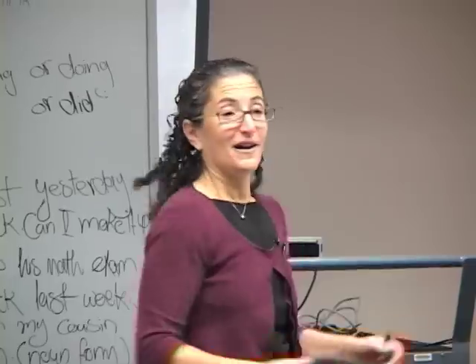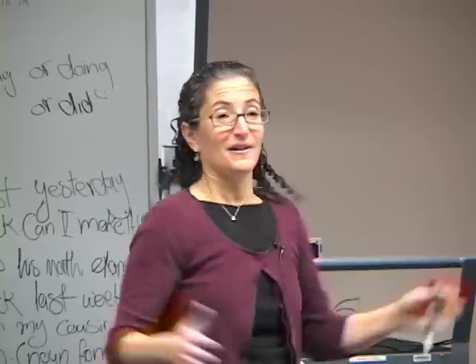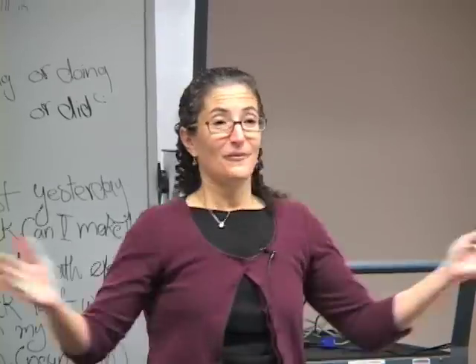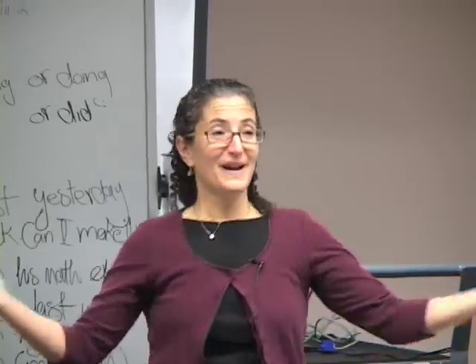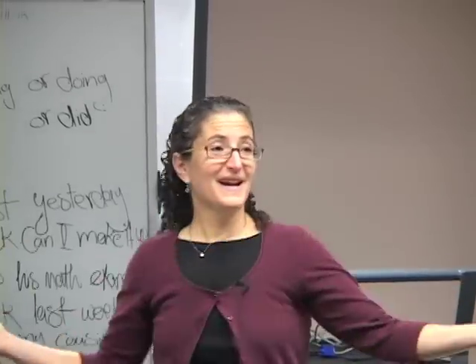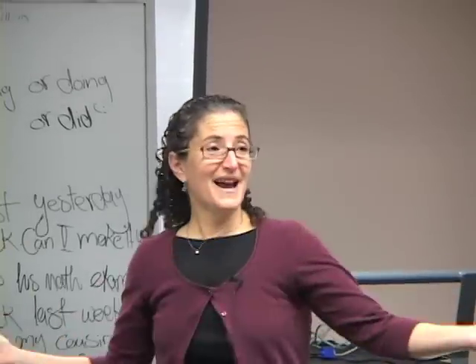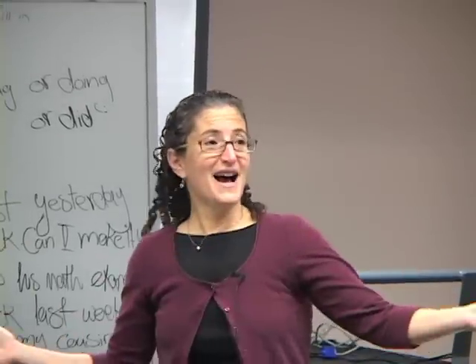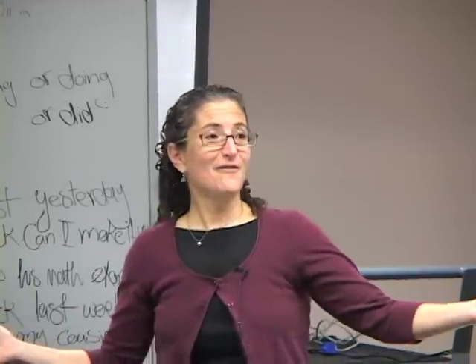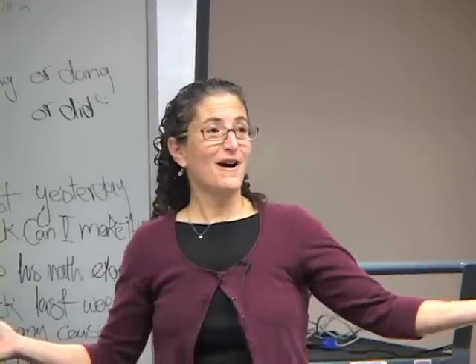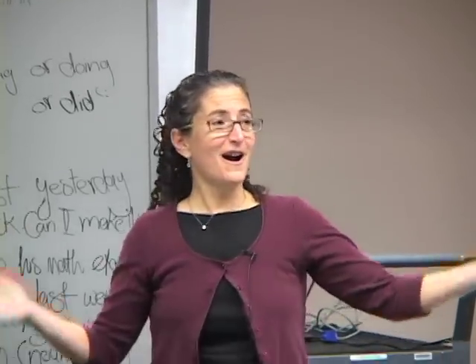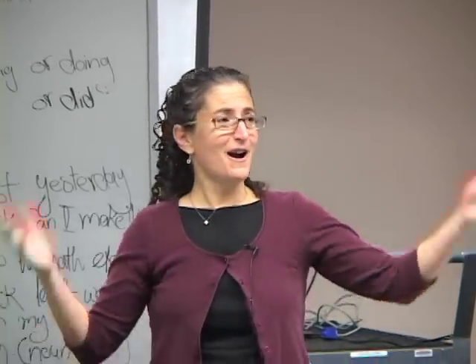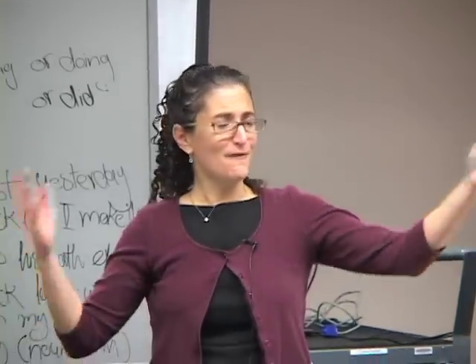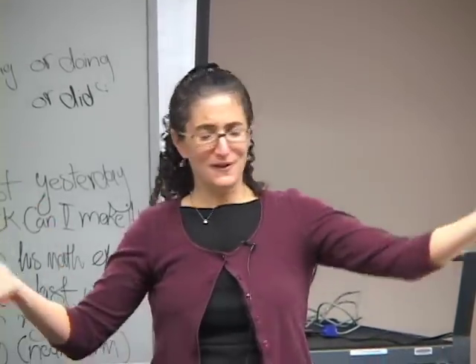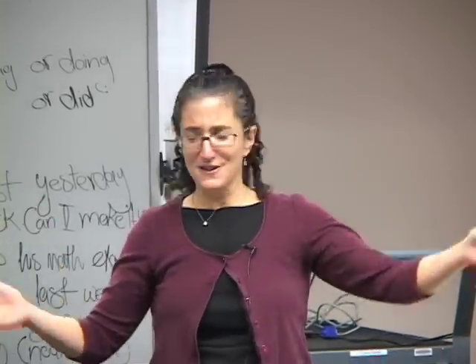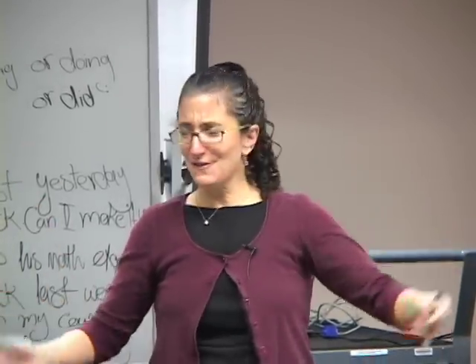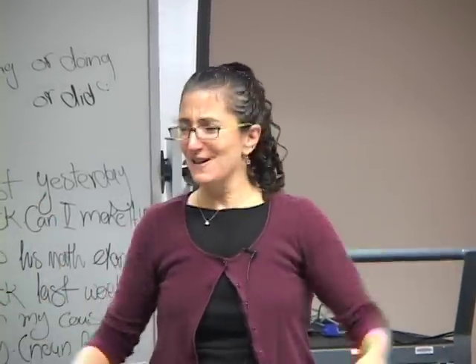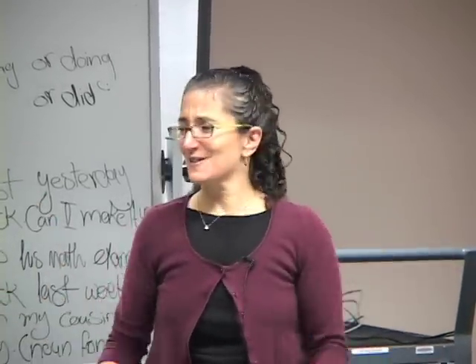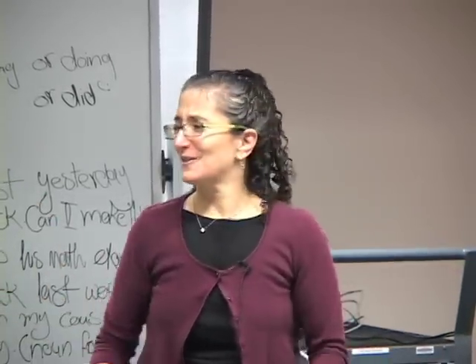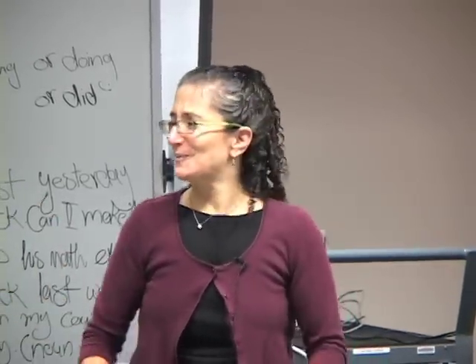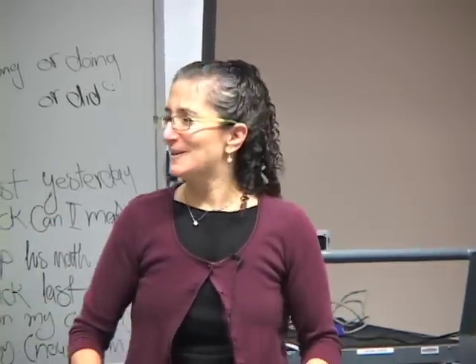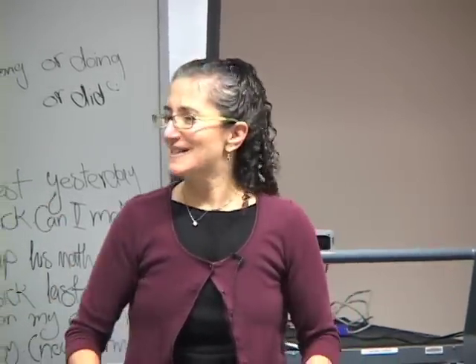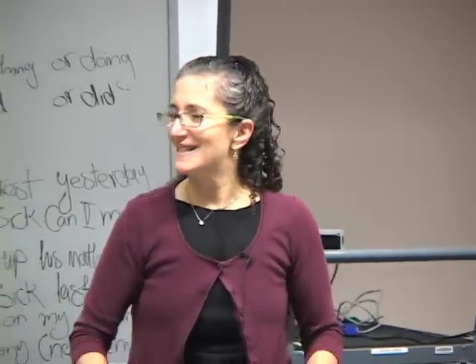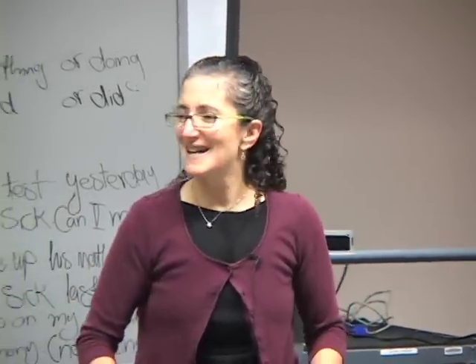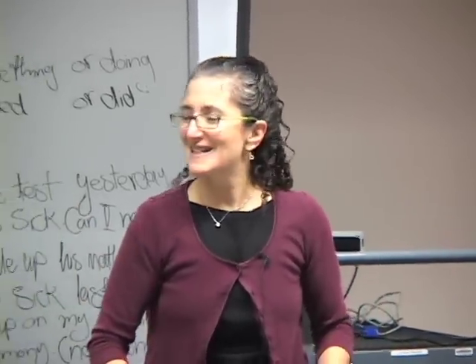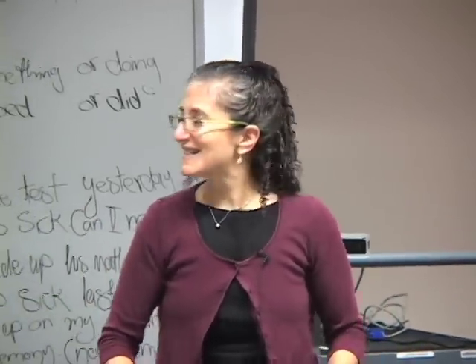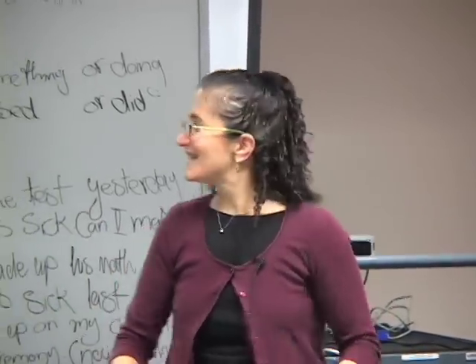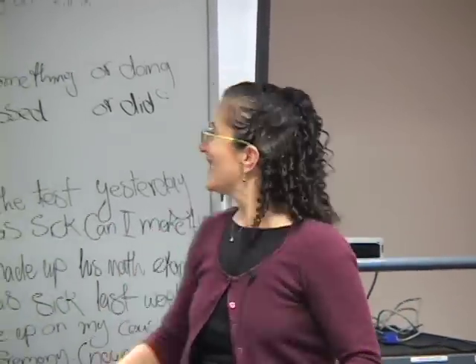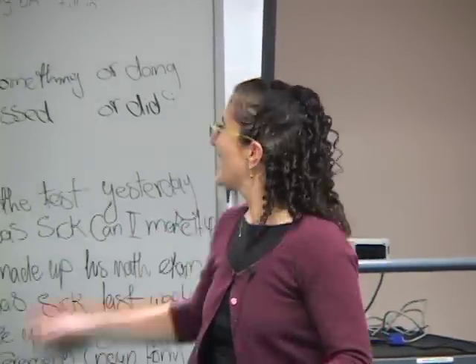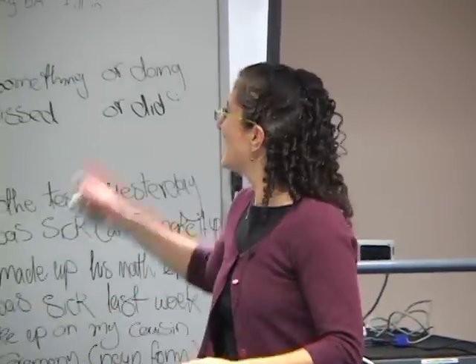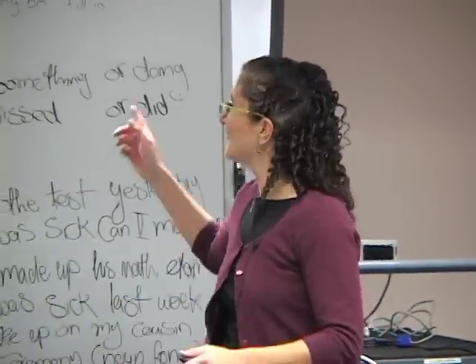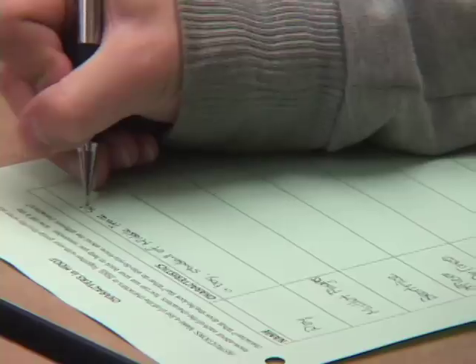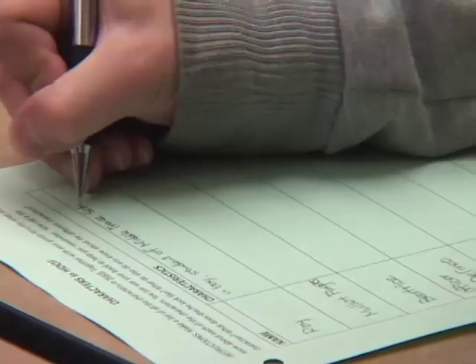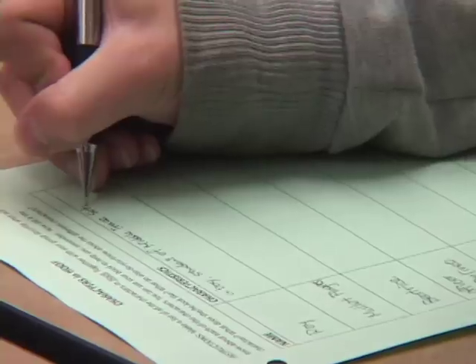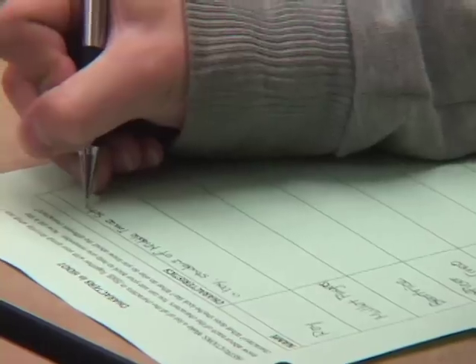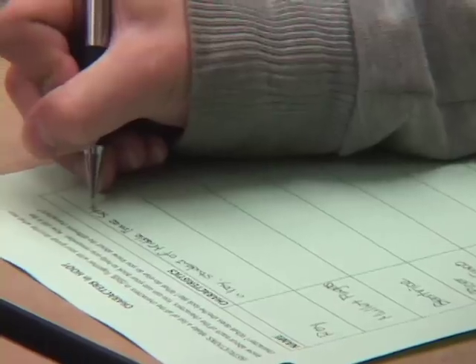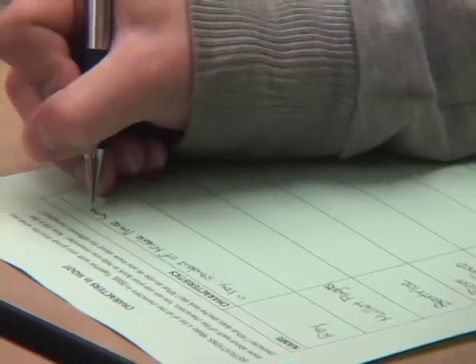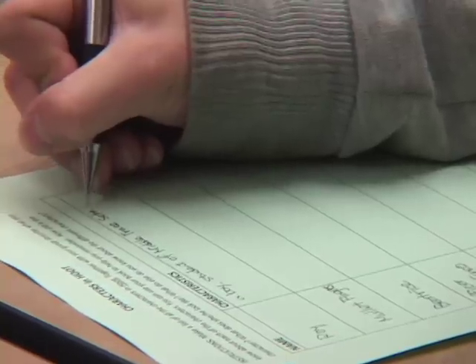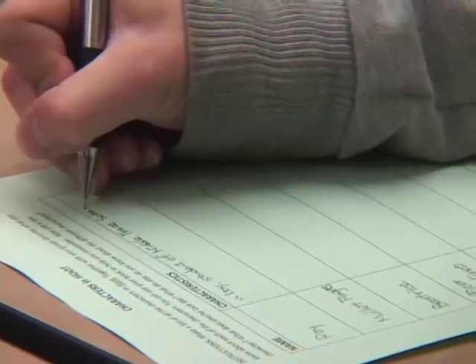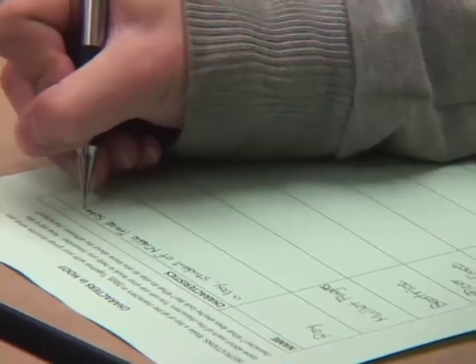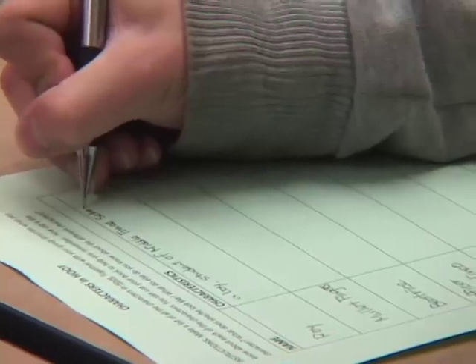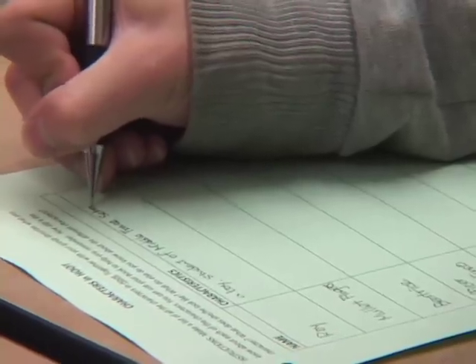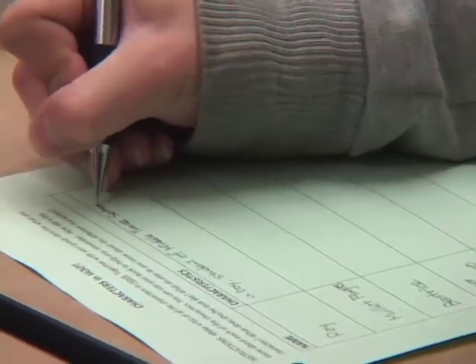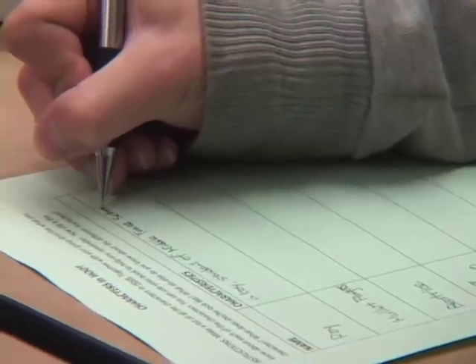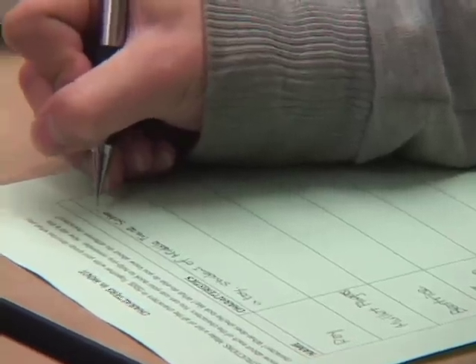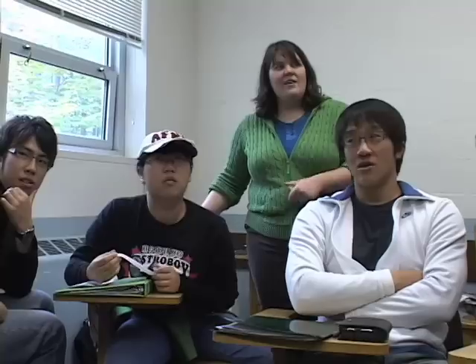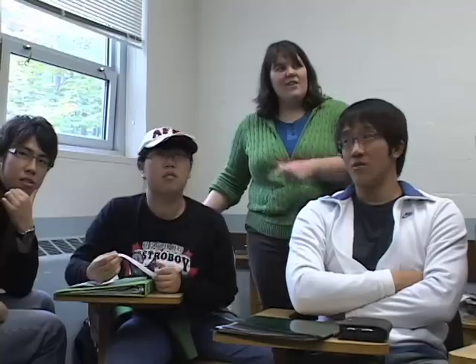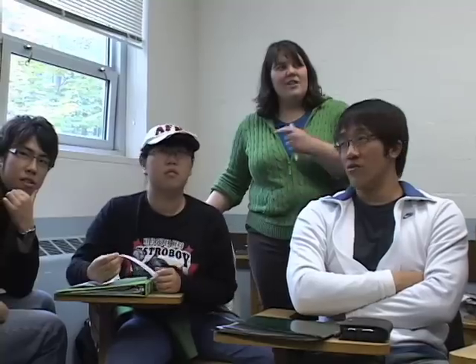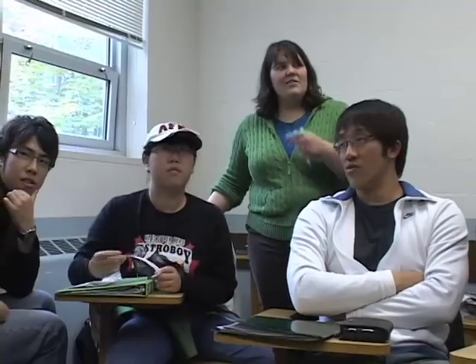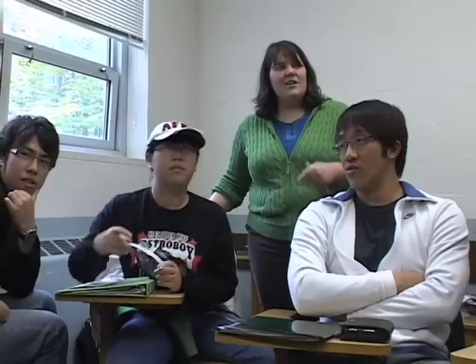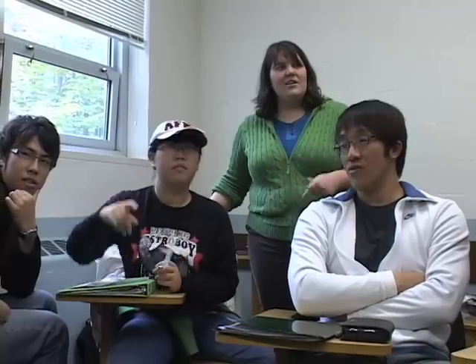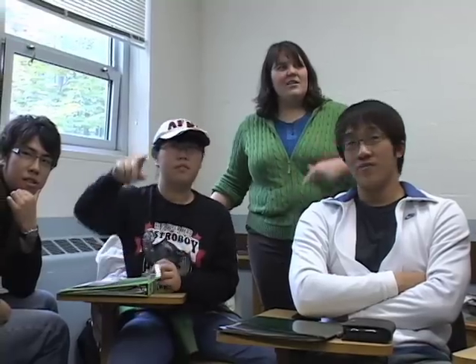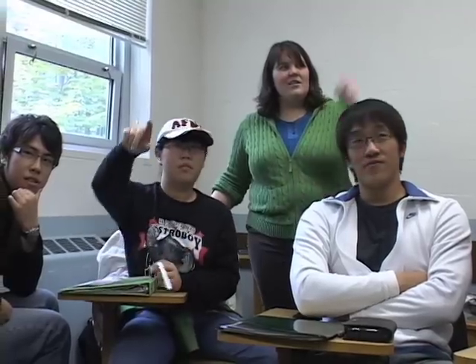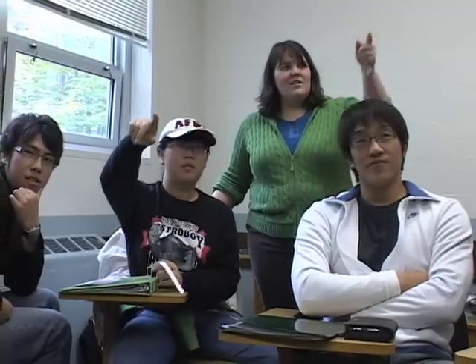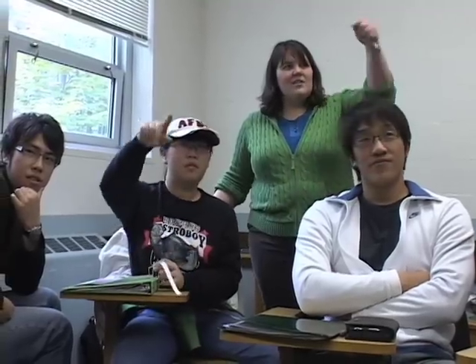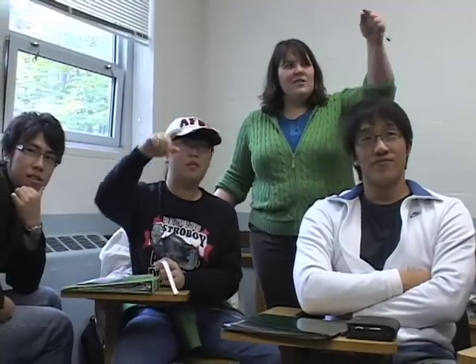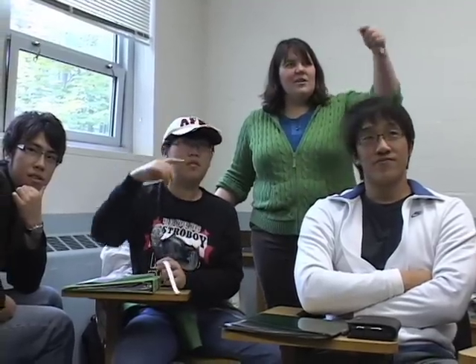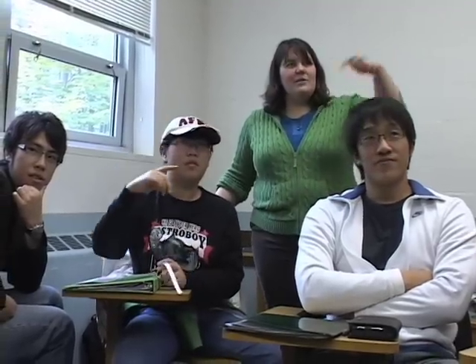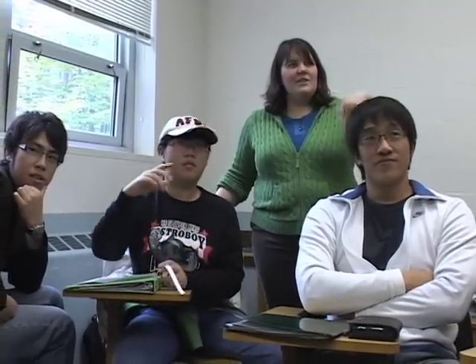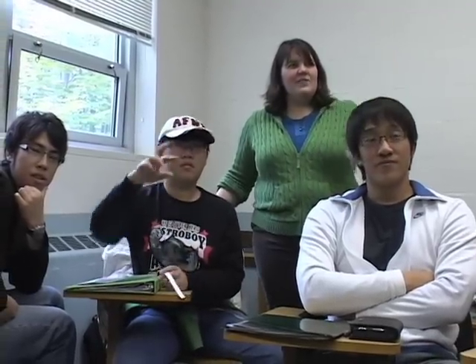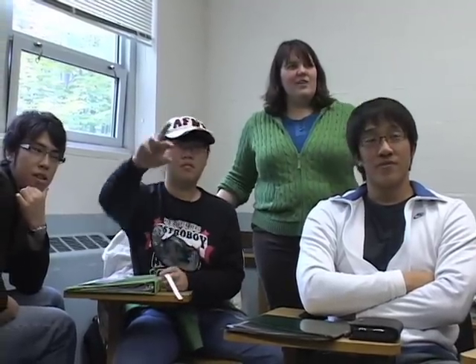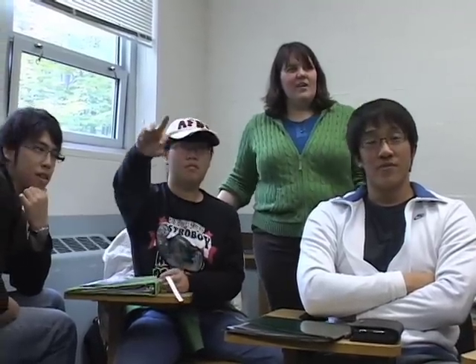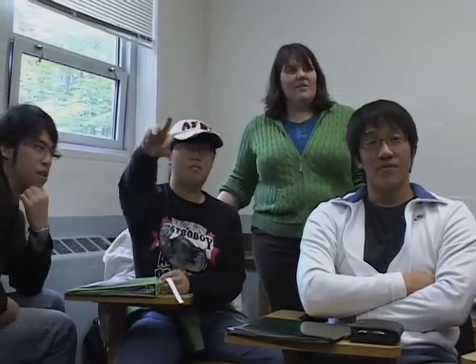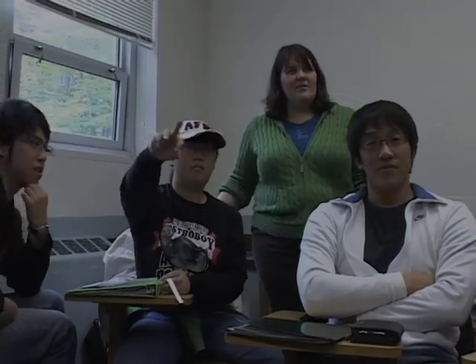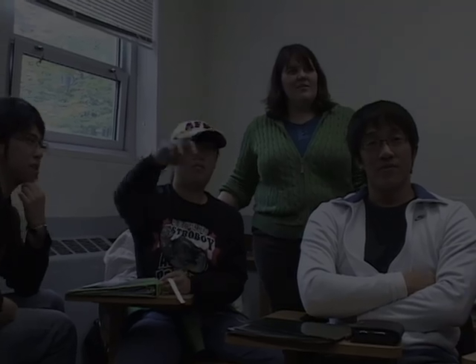We have our first phrasal verb presentation today. Do you have an answer? You want to come listen to the answer?